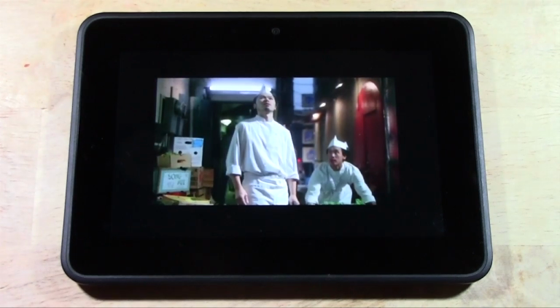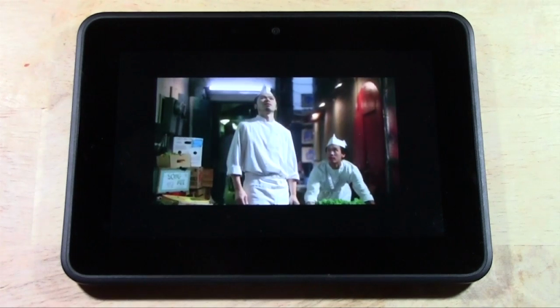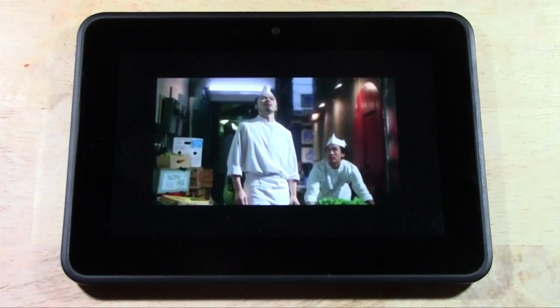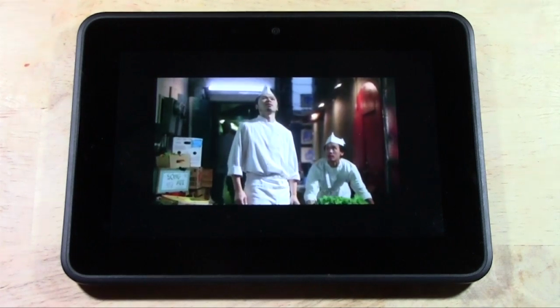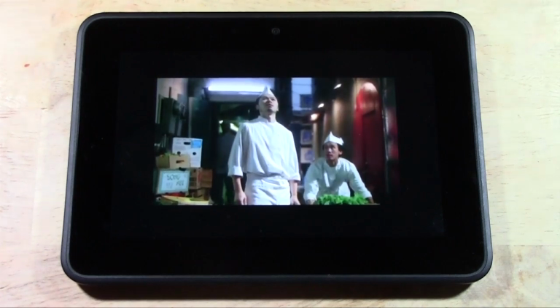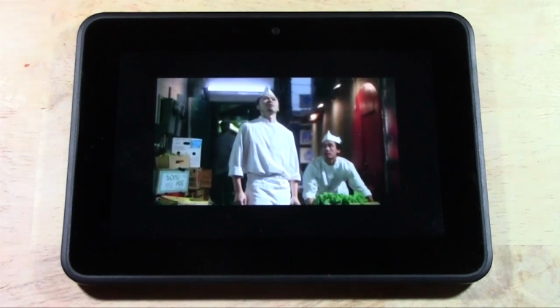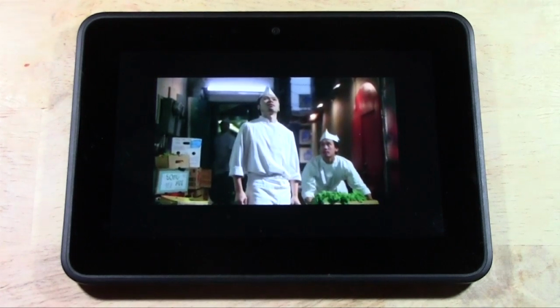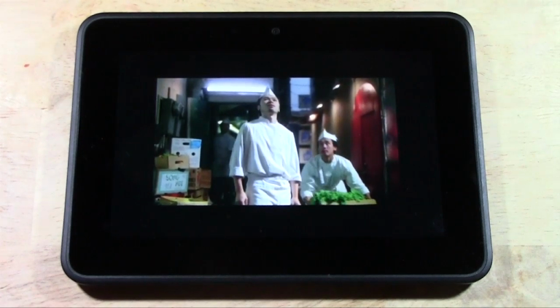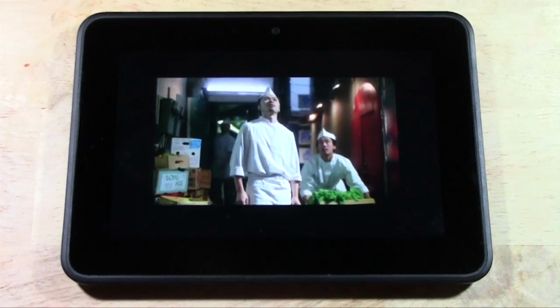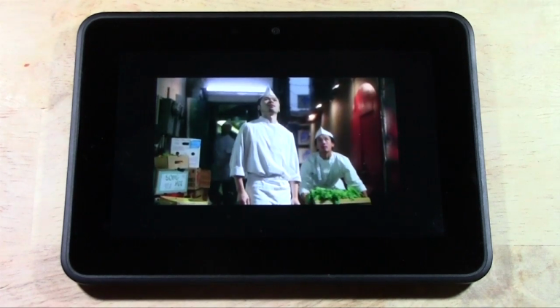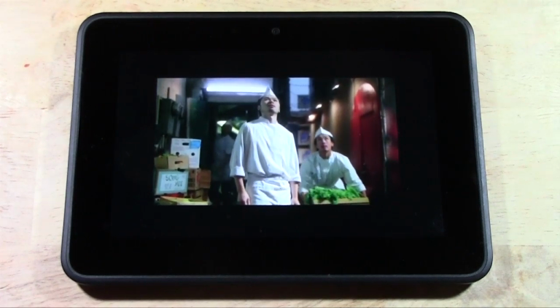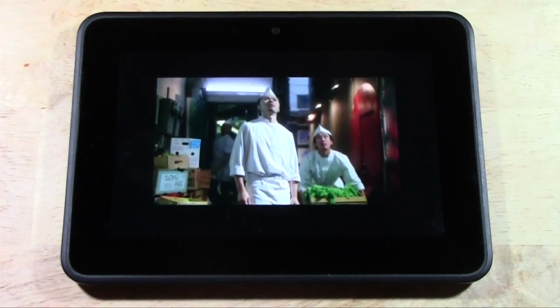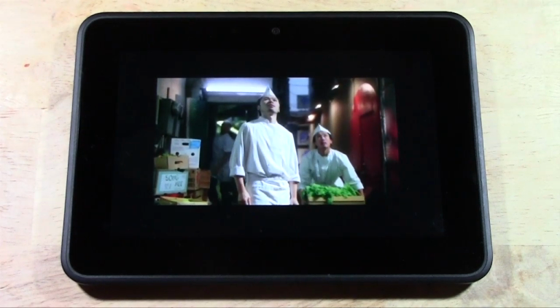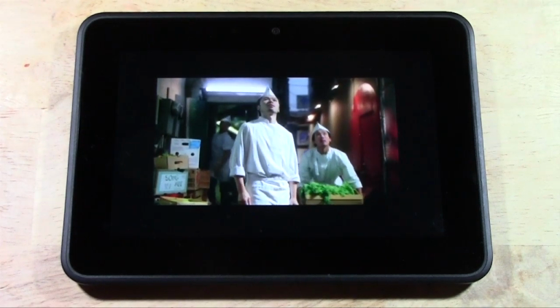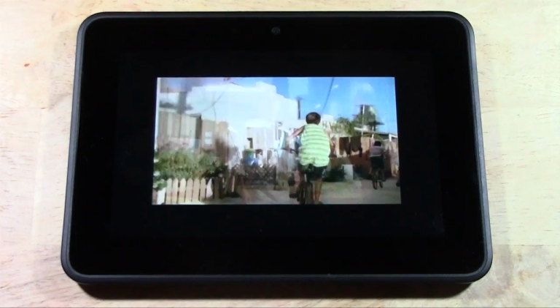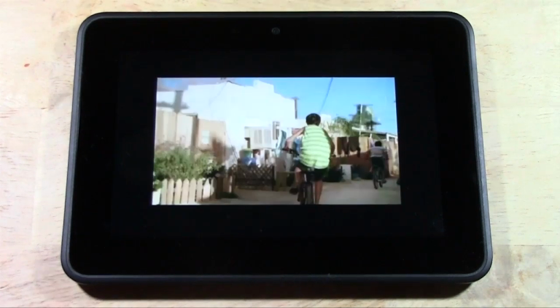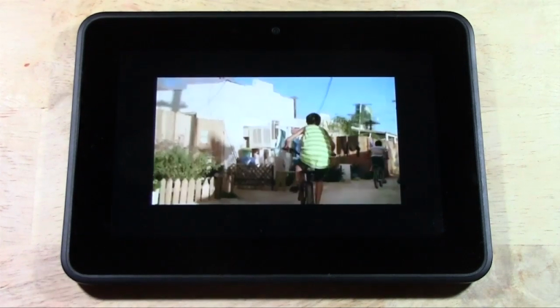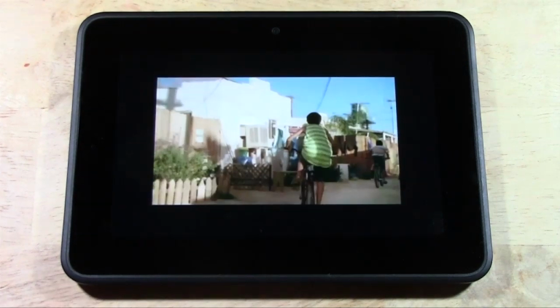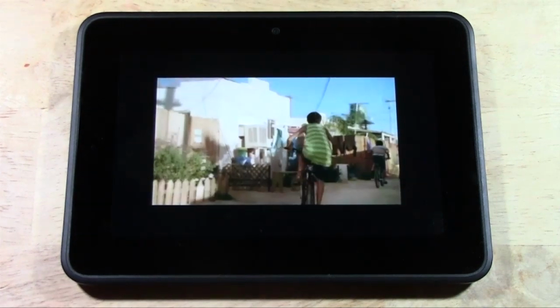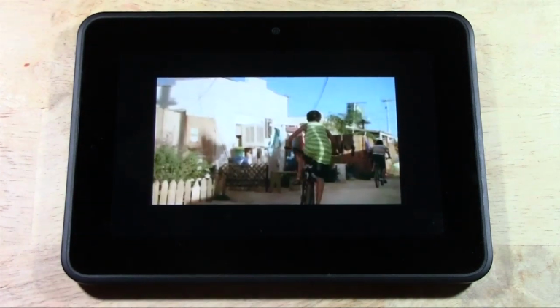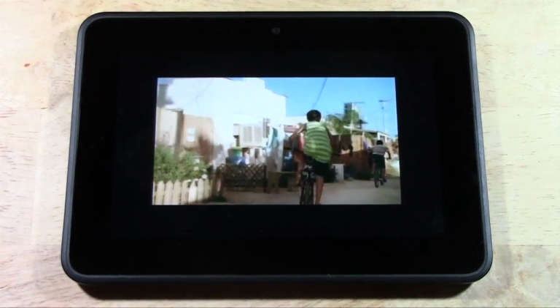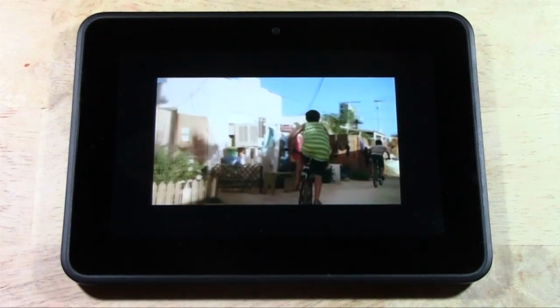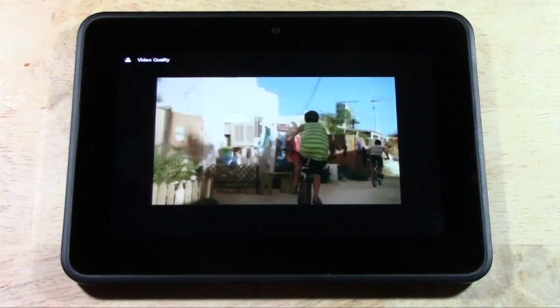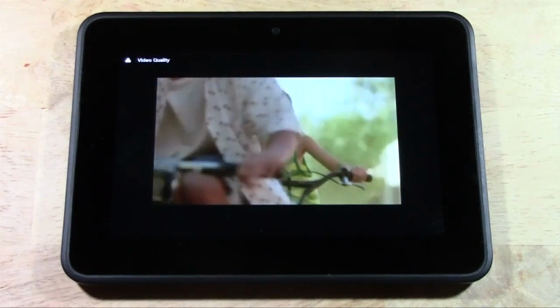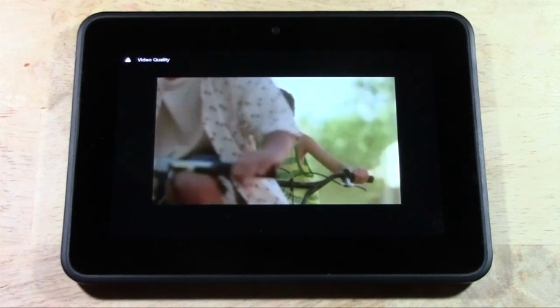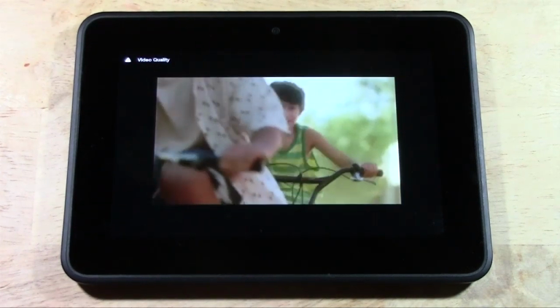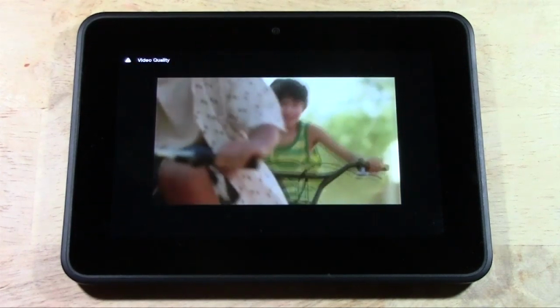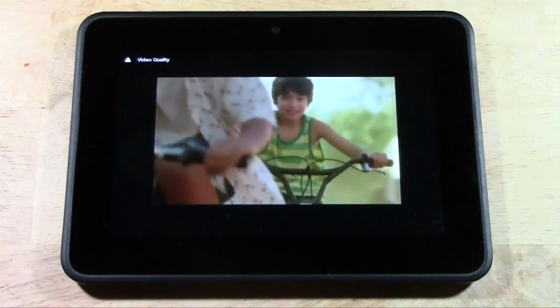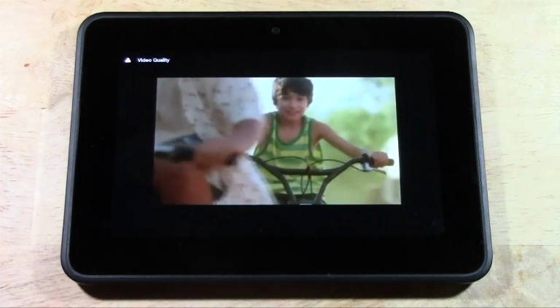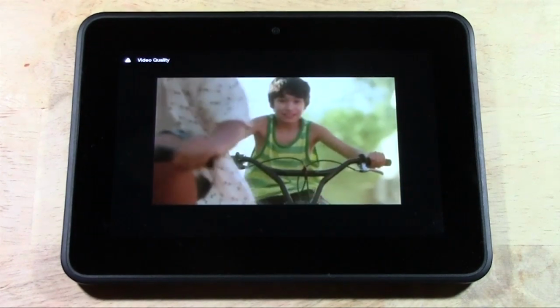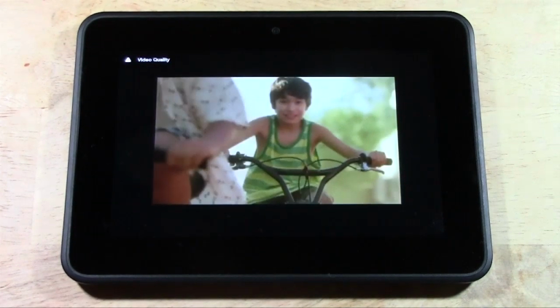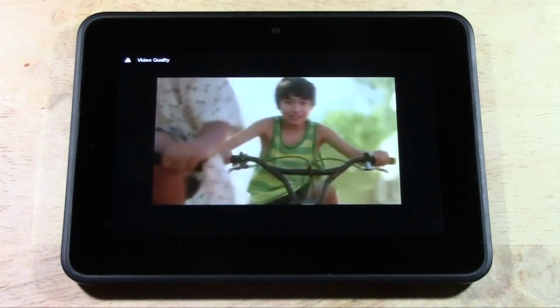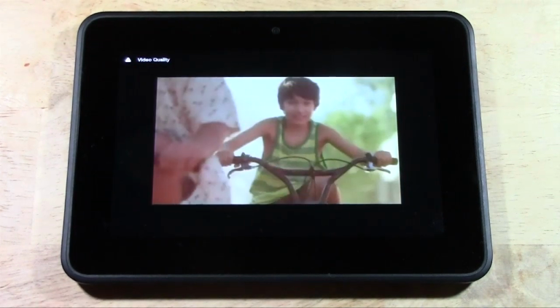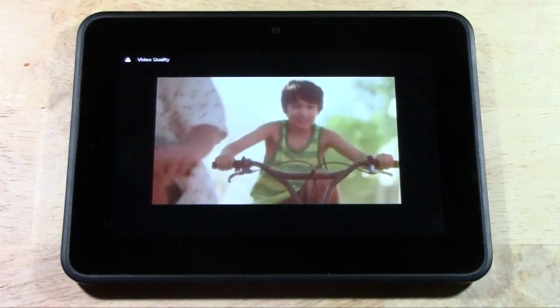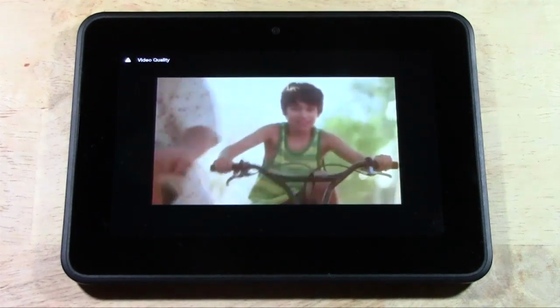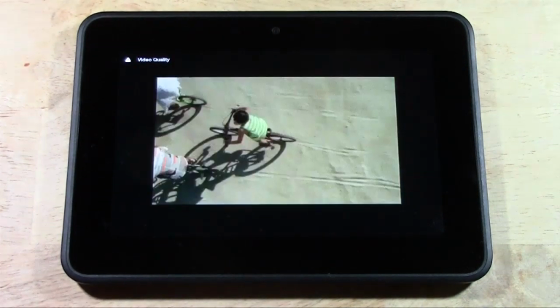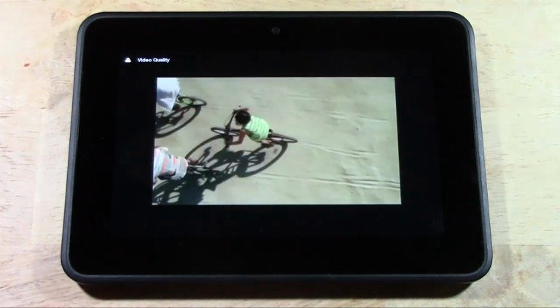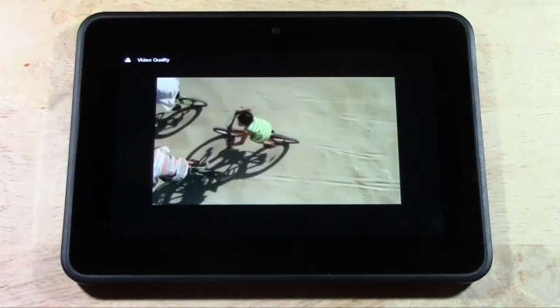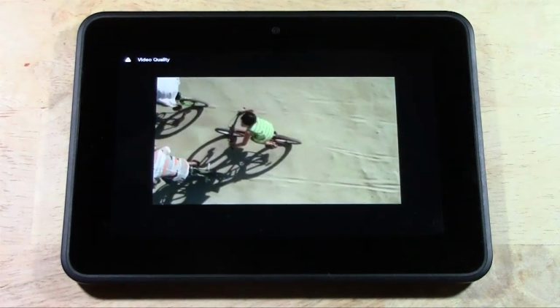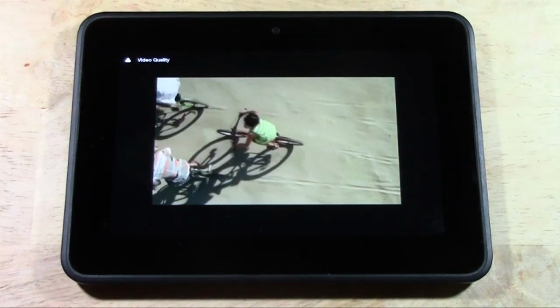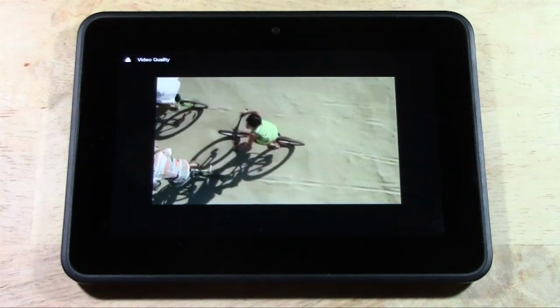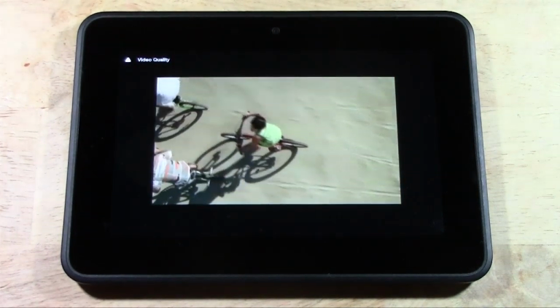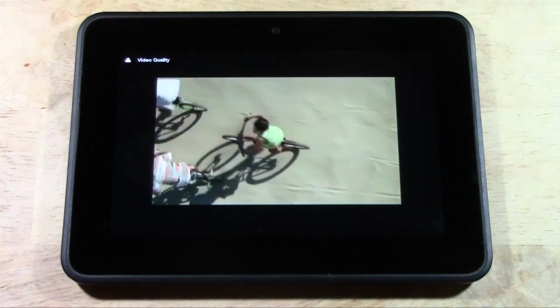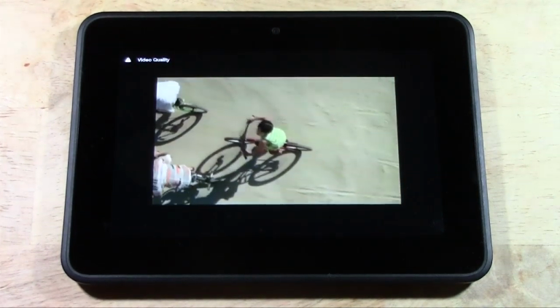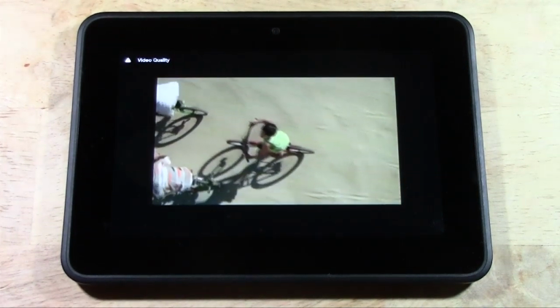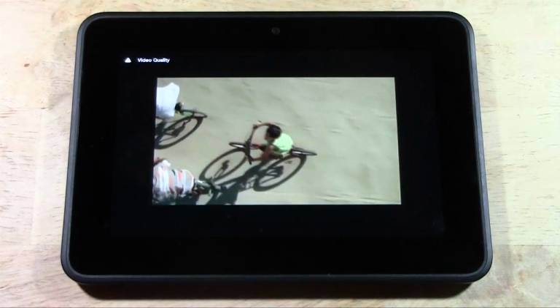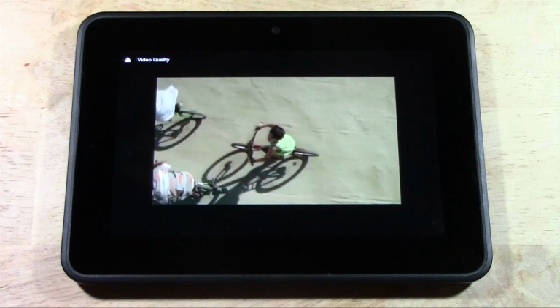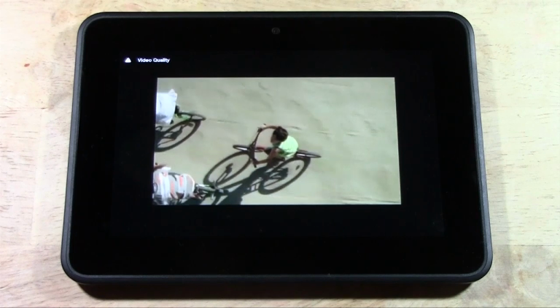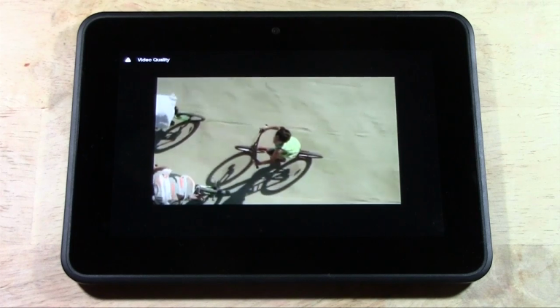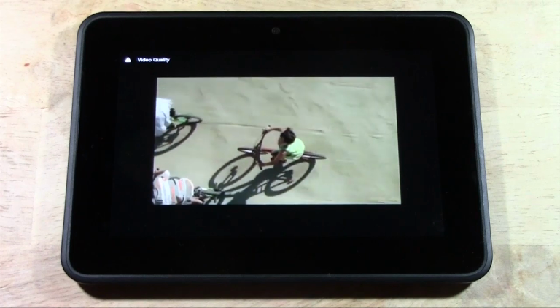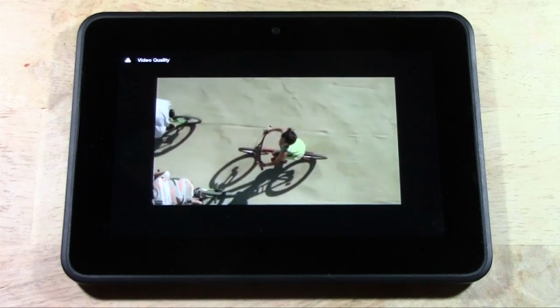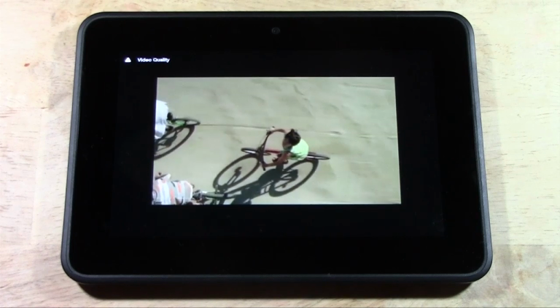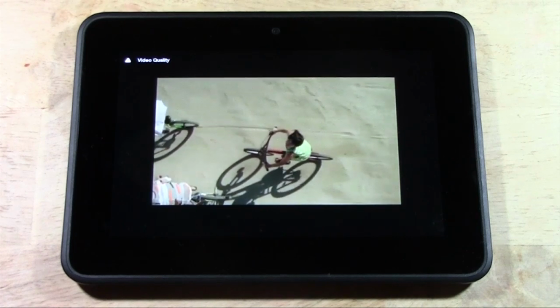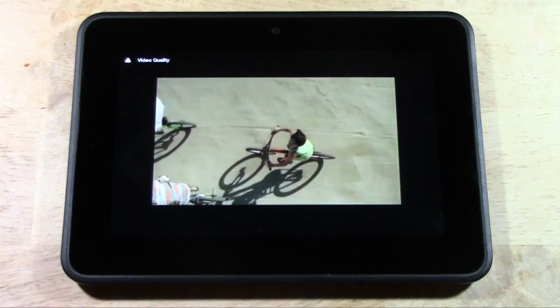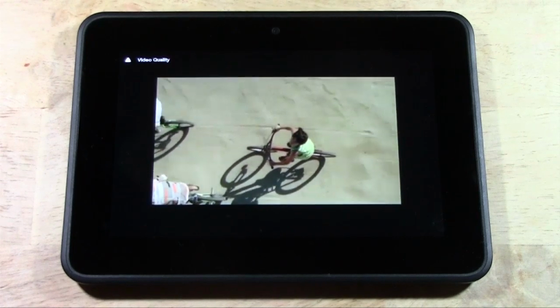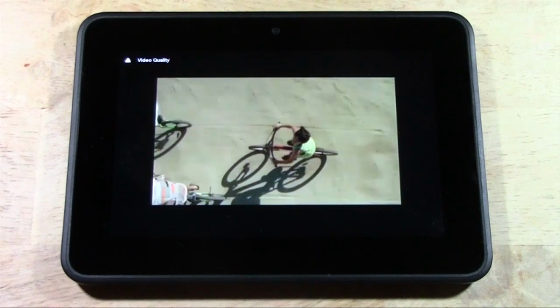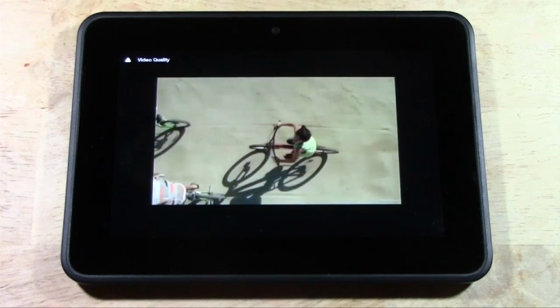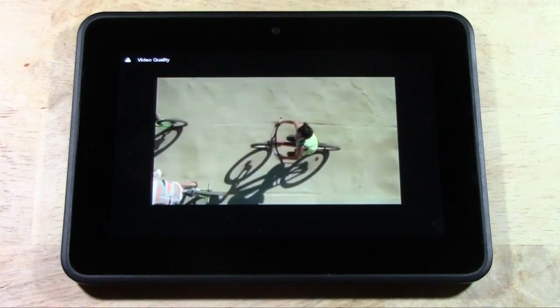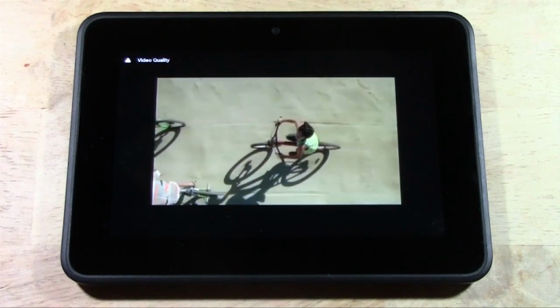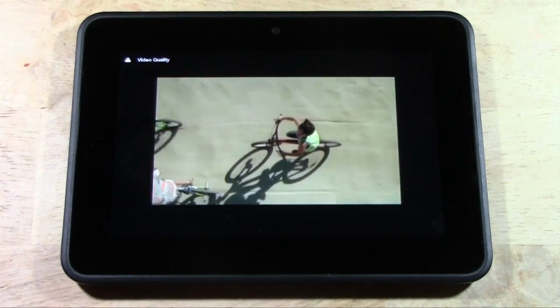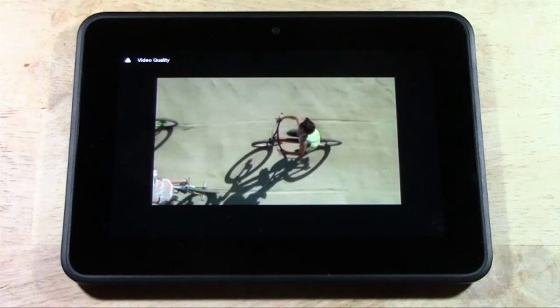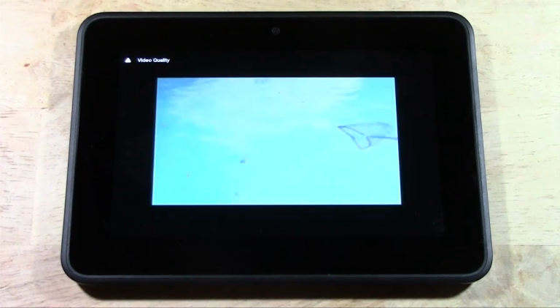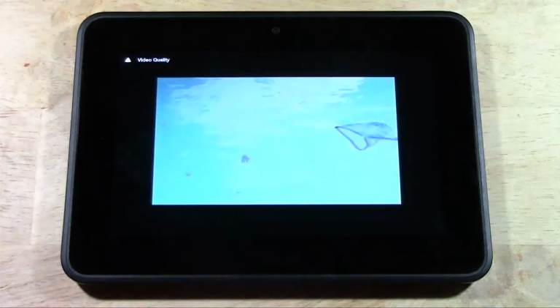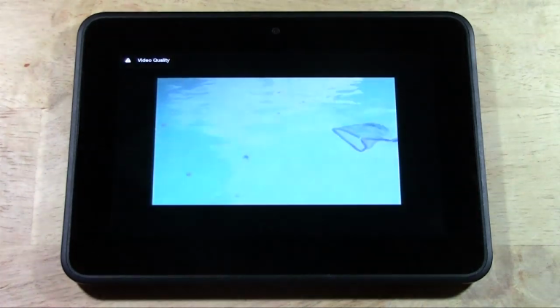It's such a great device and it really gives you a lot of freedom in terms of being able to watch your cable from anywhere.